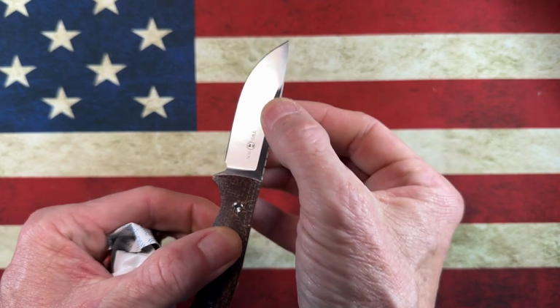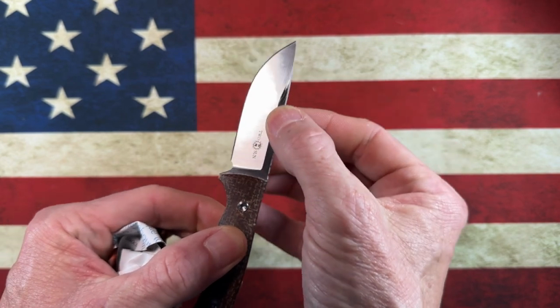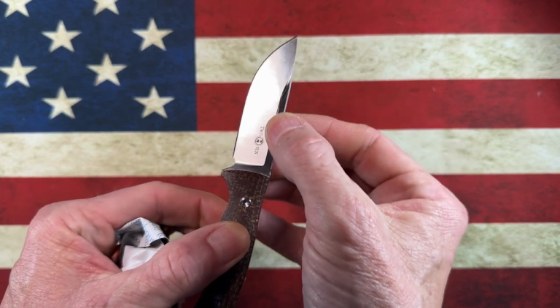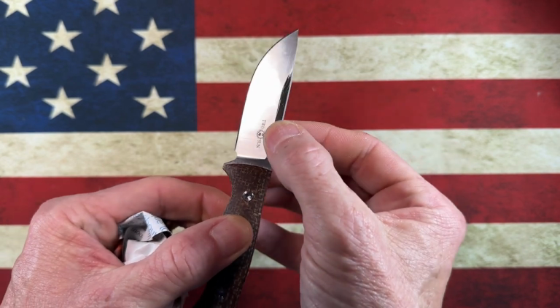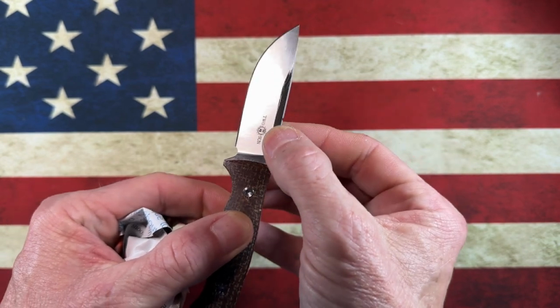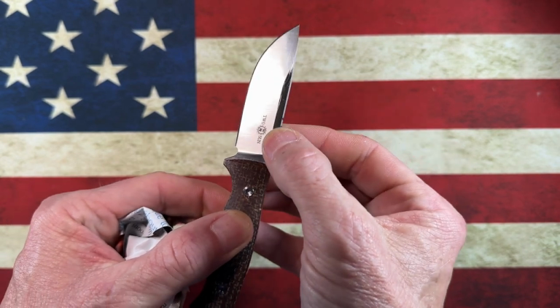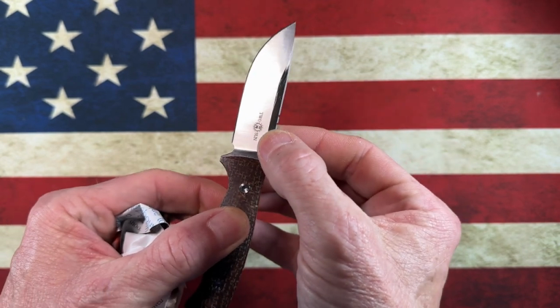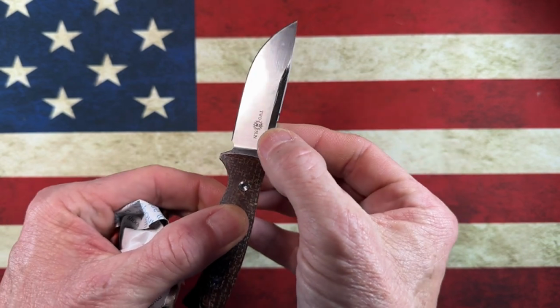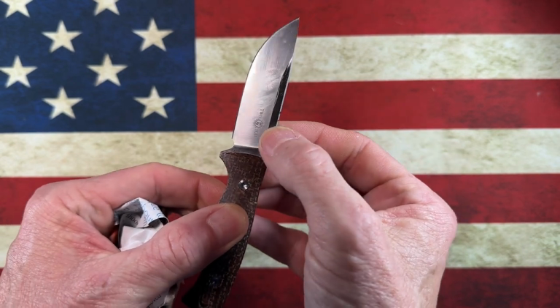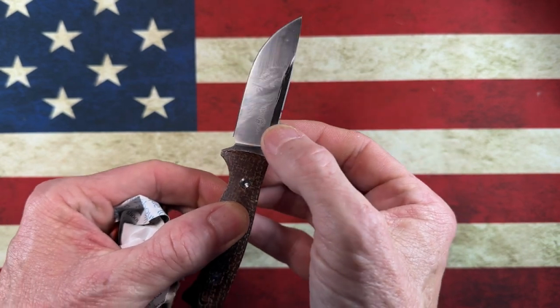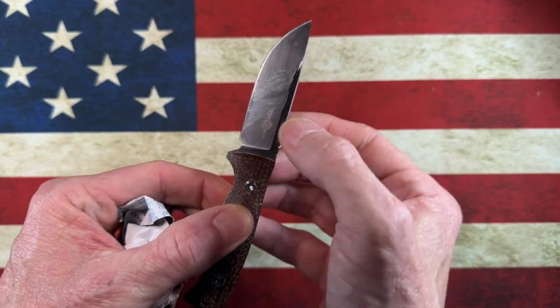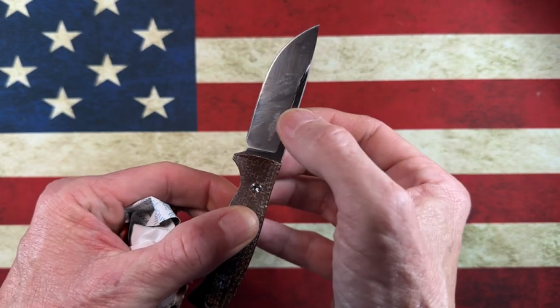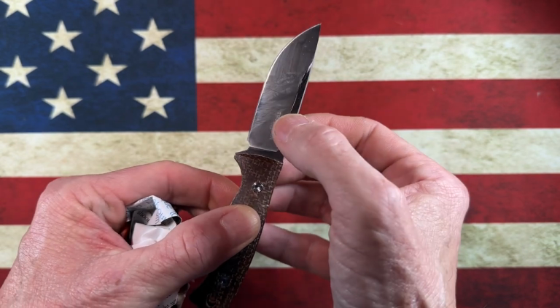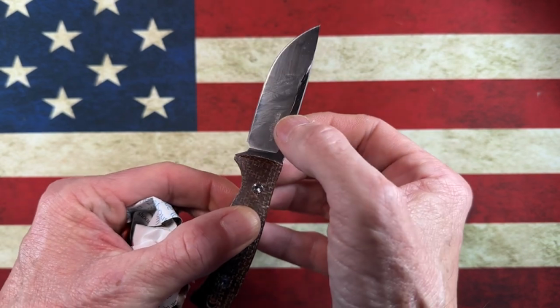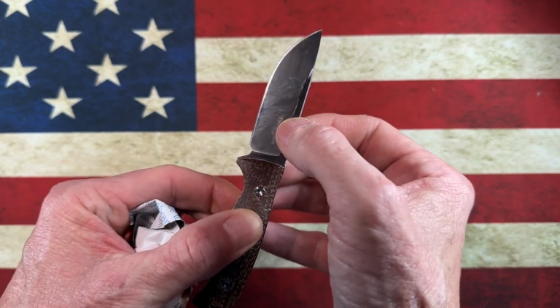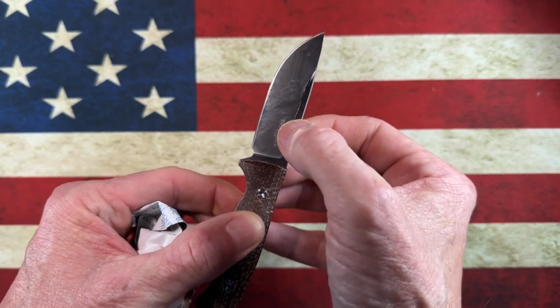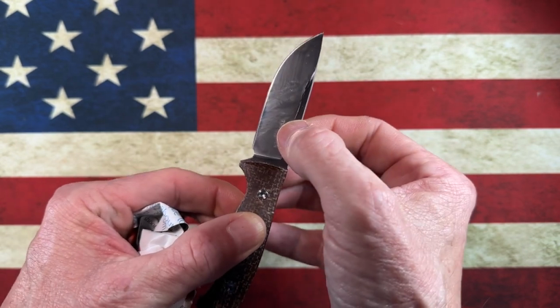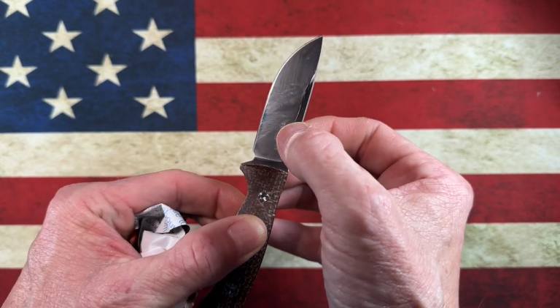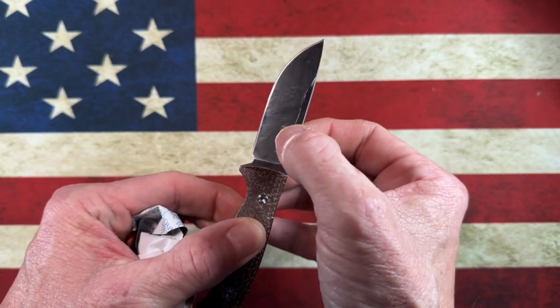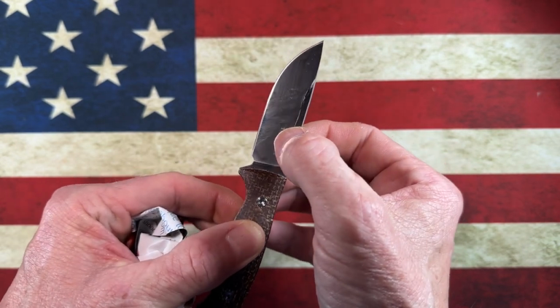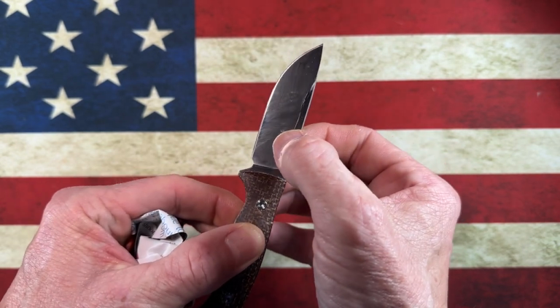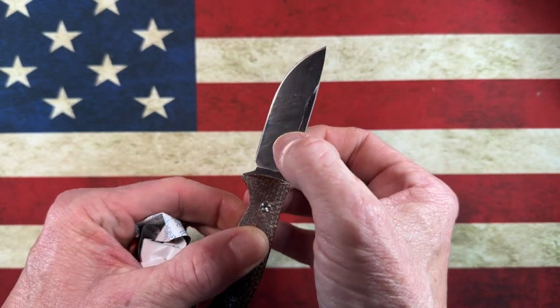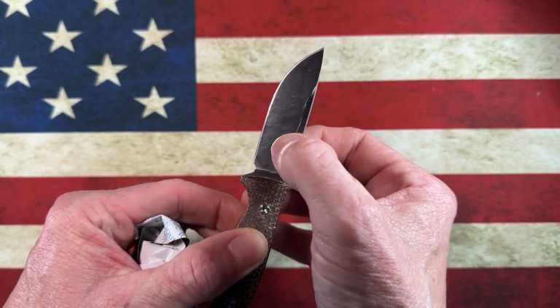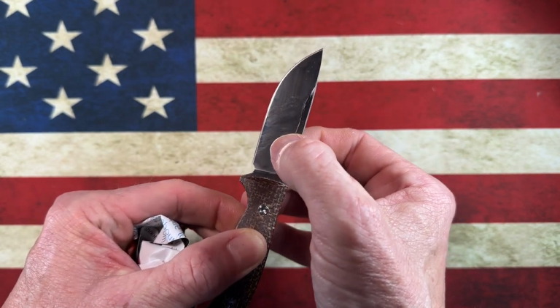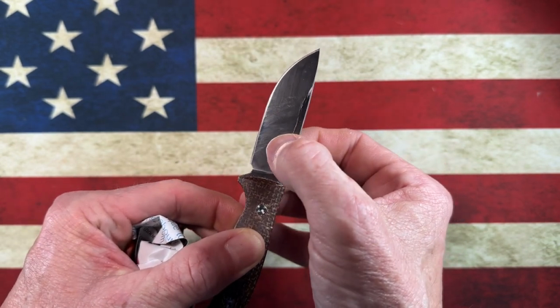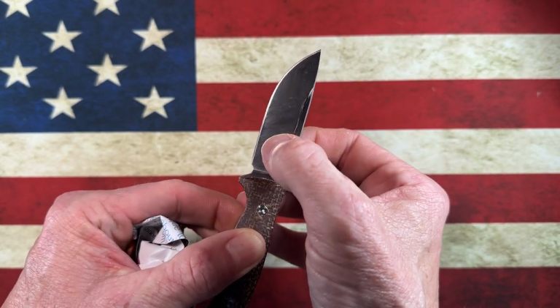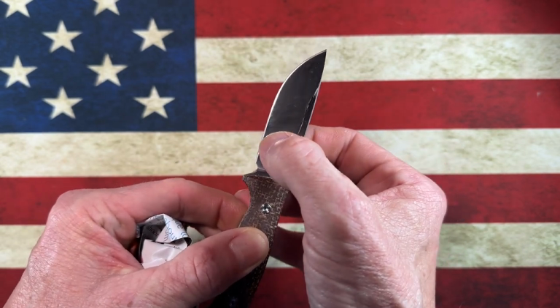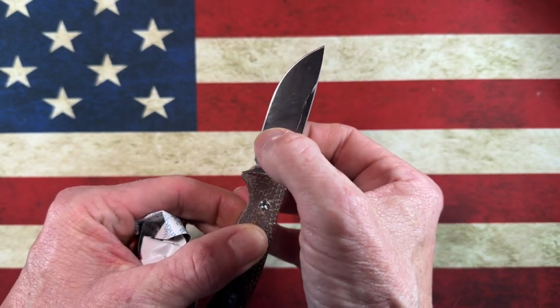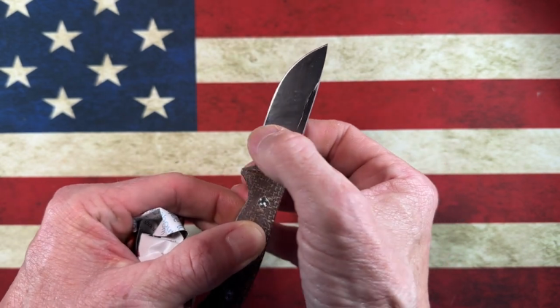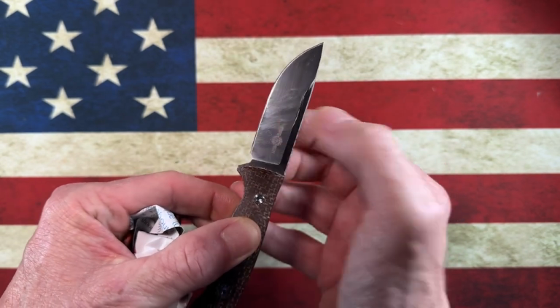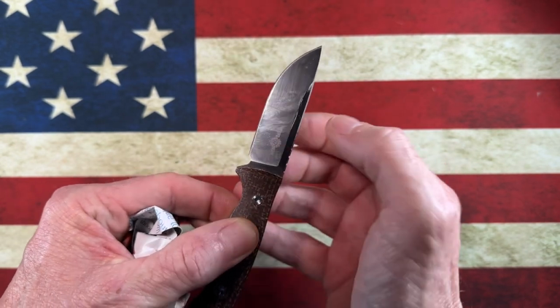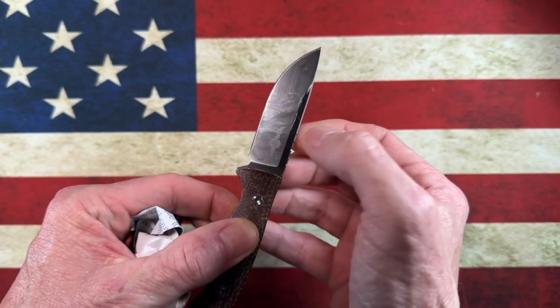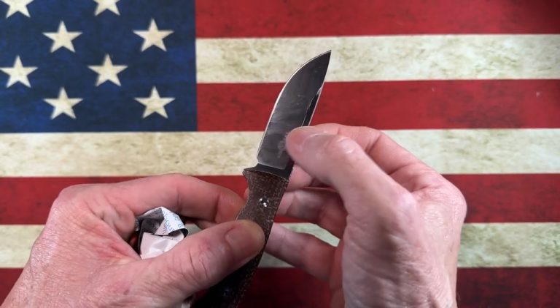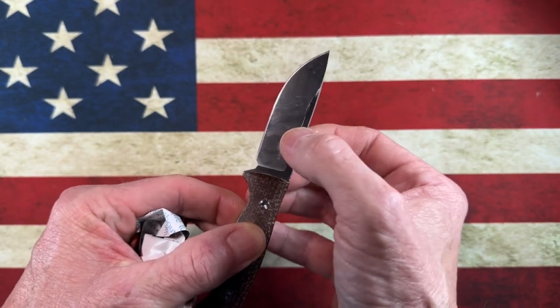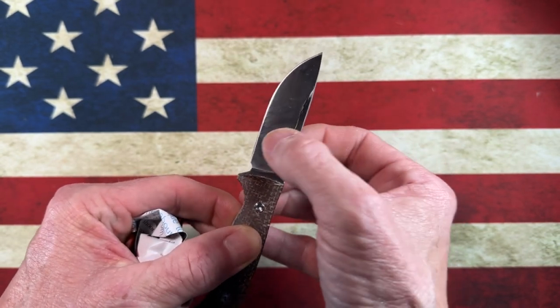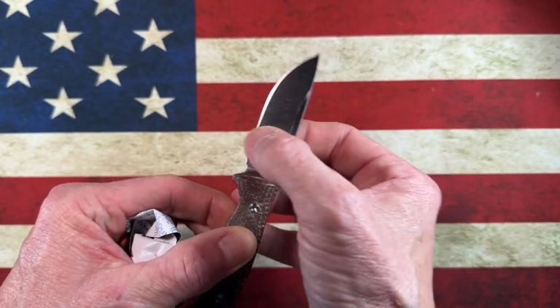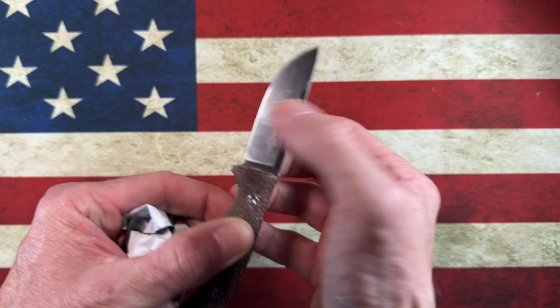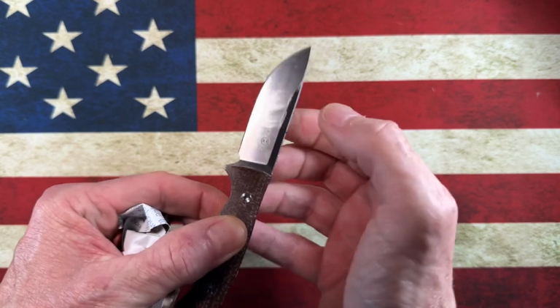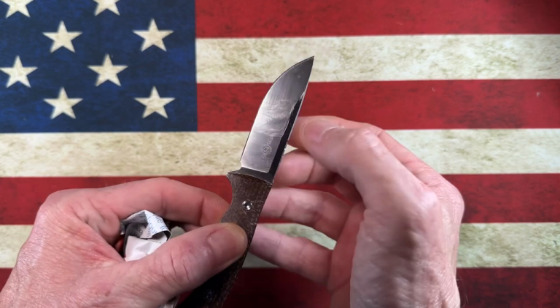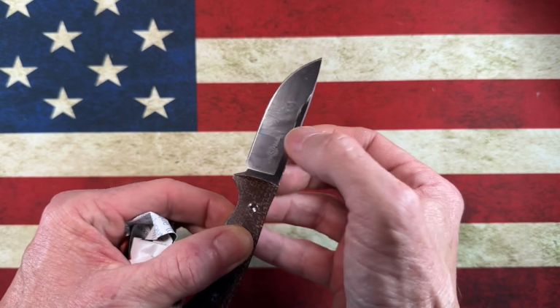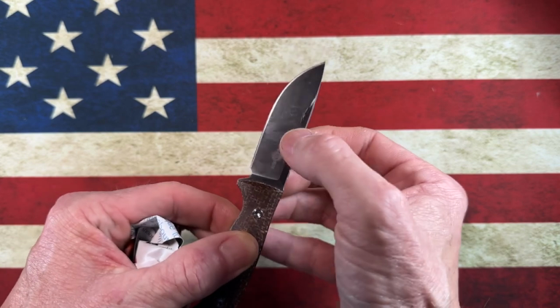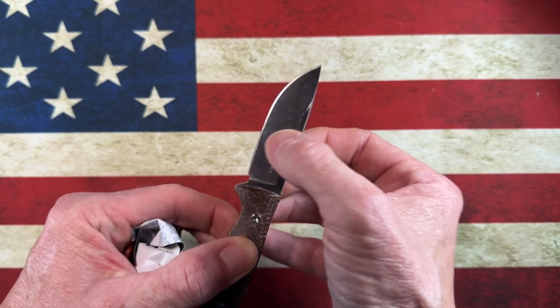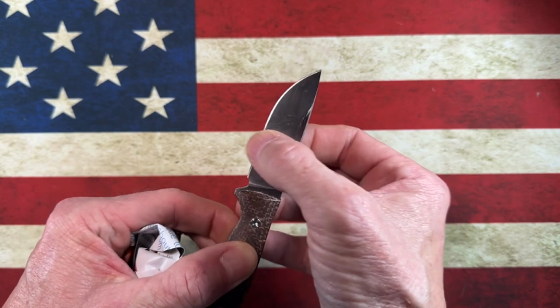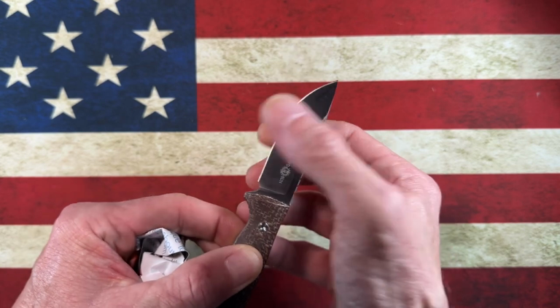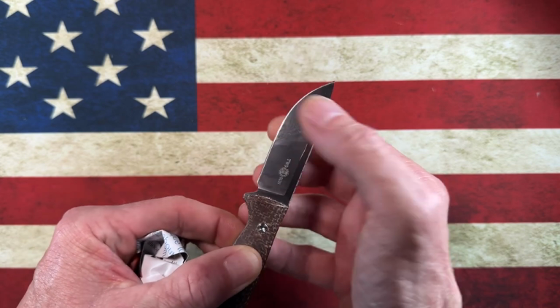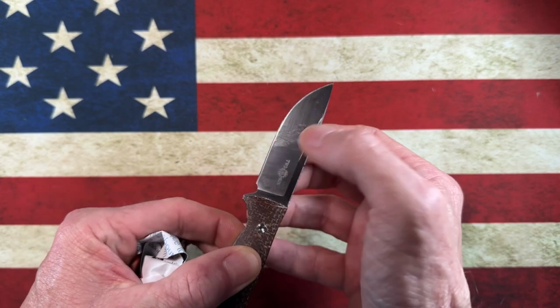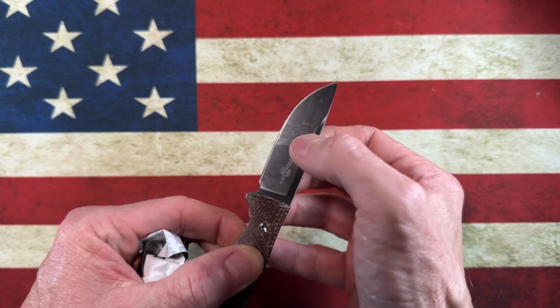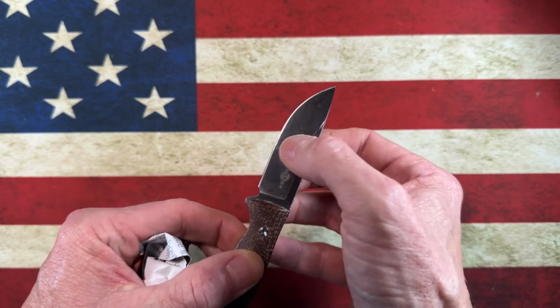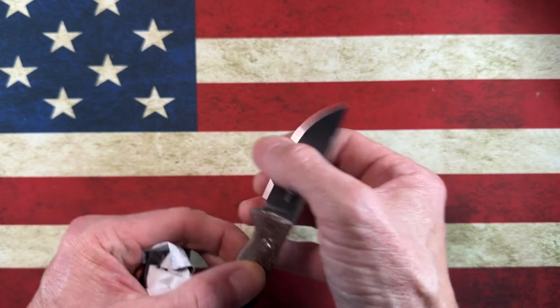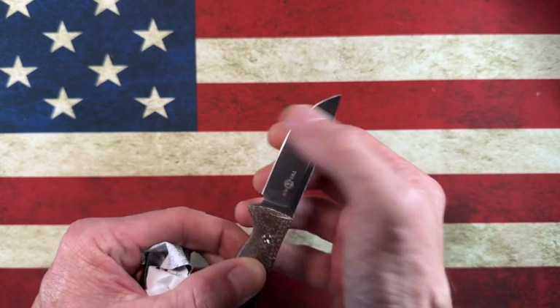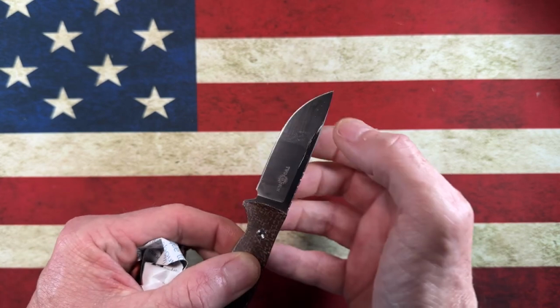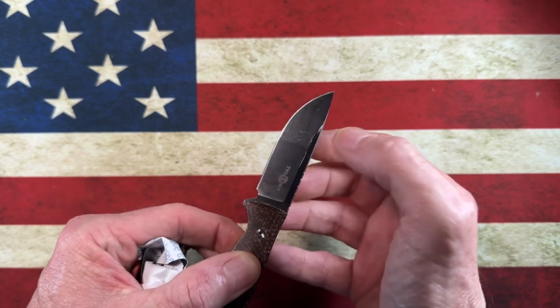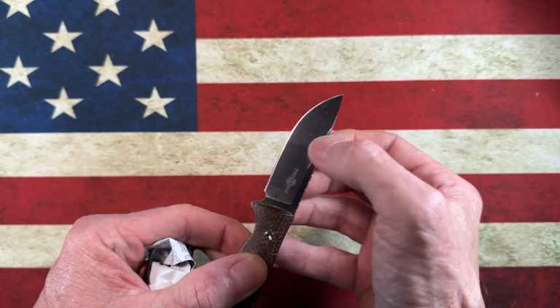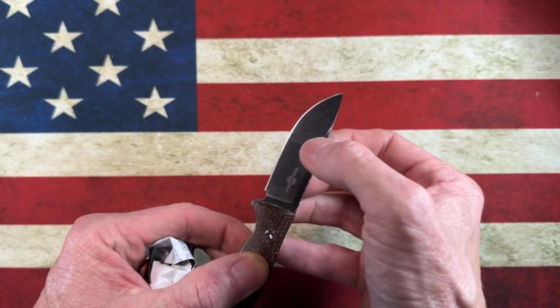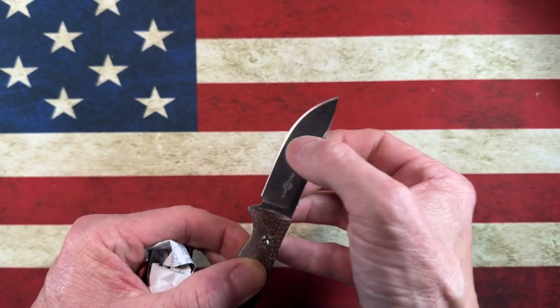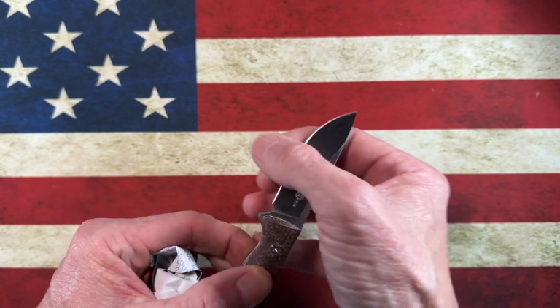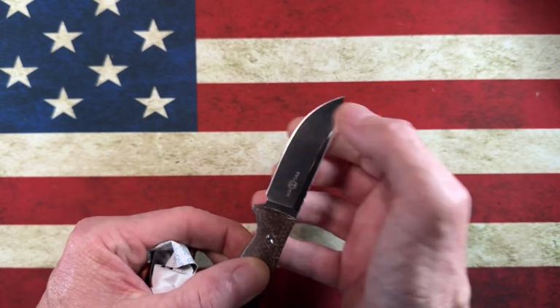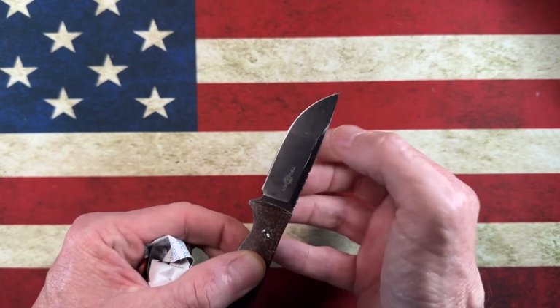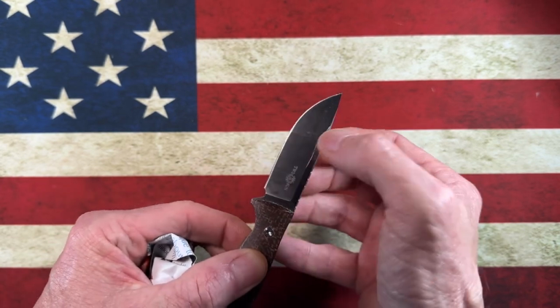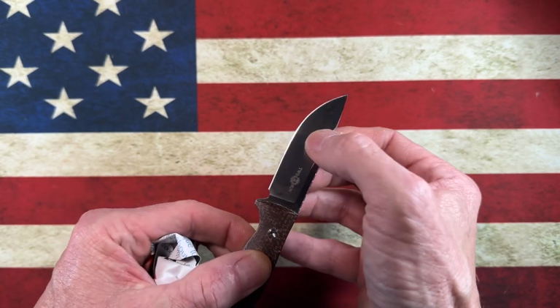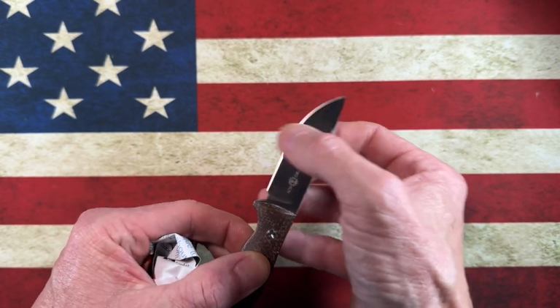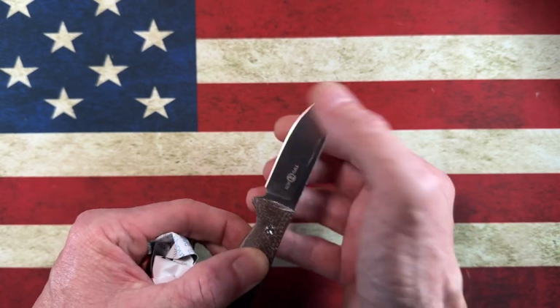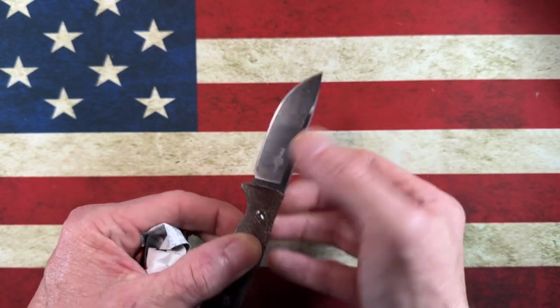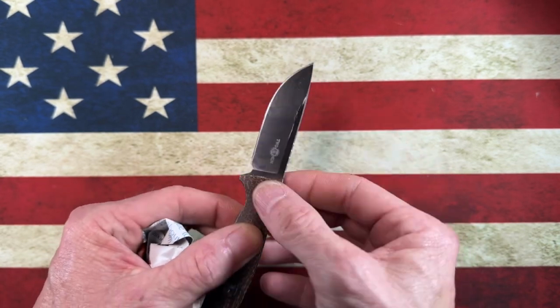So yeah, this M390 came from the factory very sharp, and it is still very sharp. It's got a nice little swedge area up top and then about 8/16ths hollow grind or flat grind the rest of the way down.